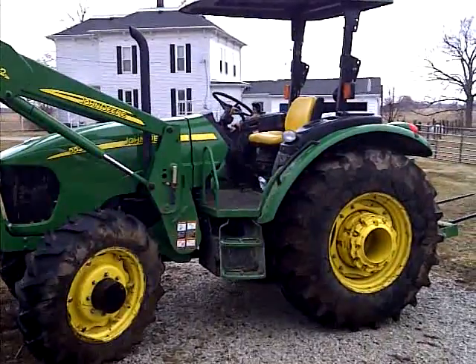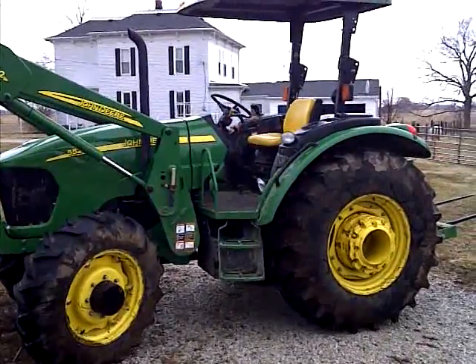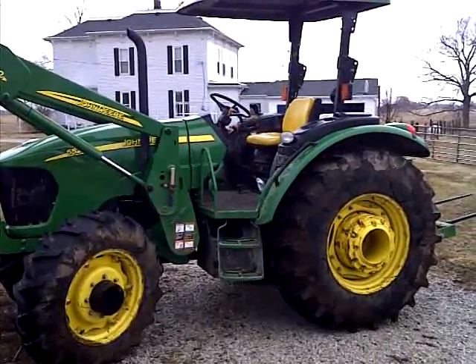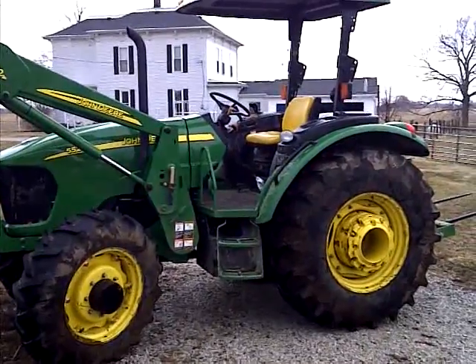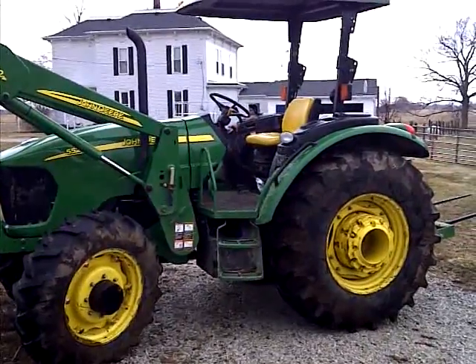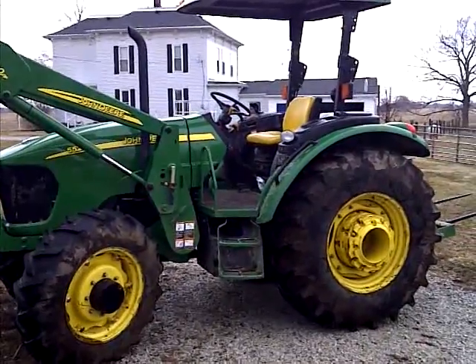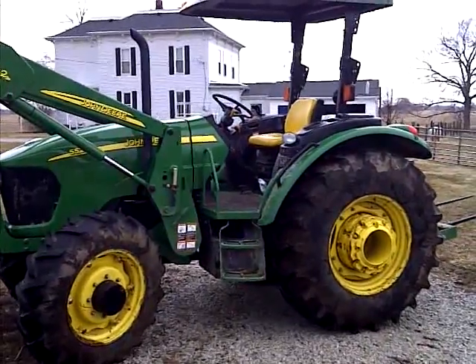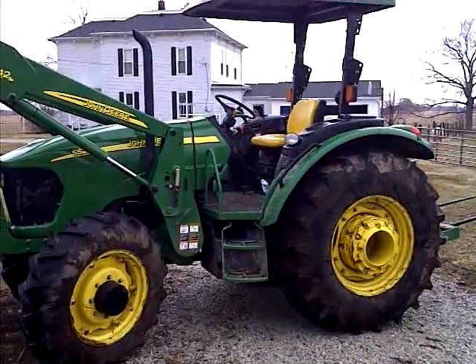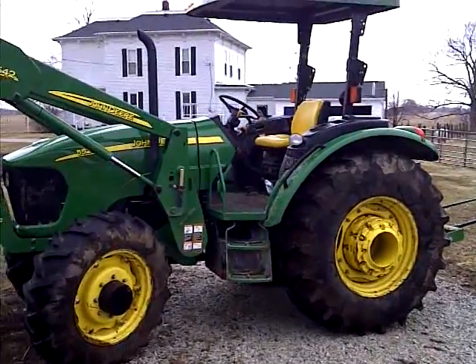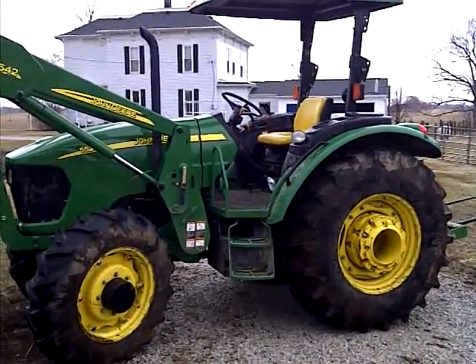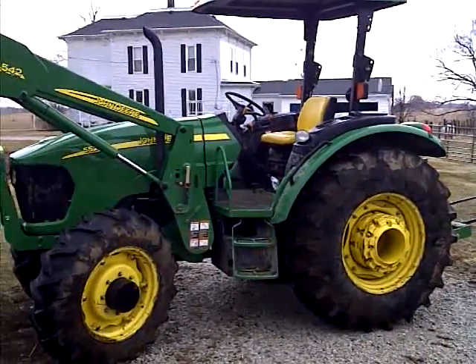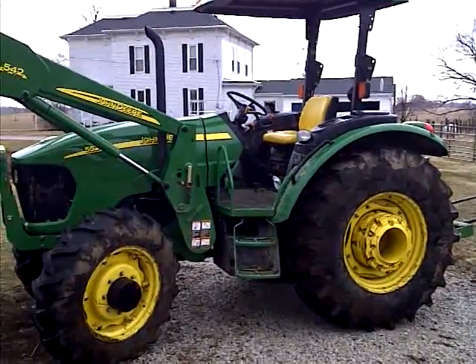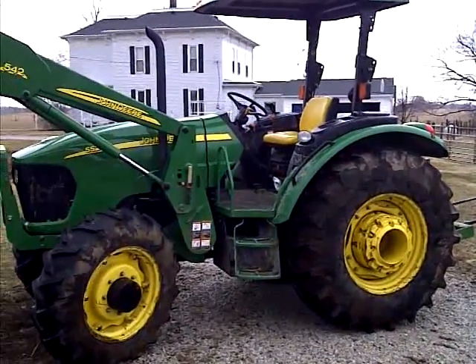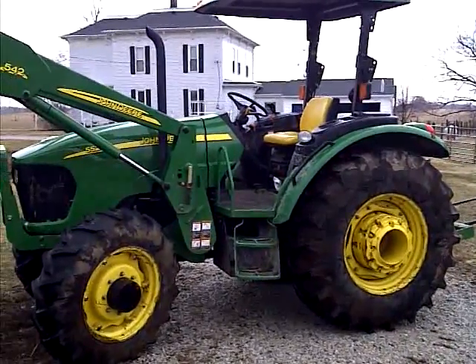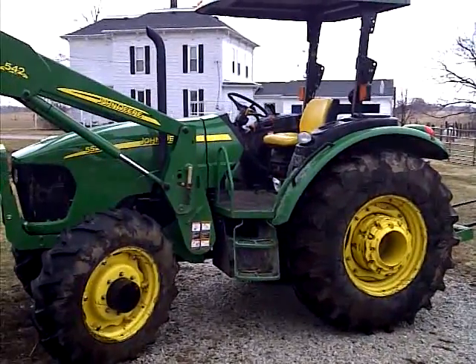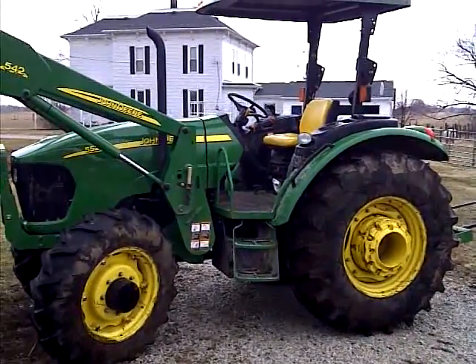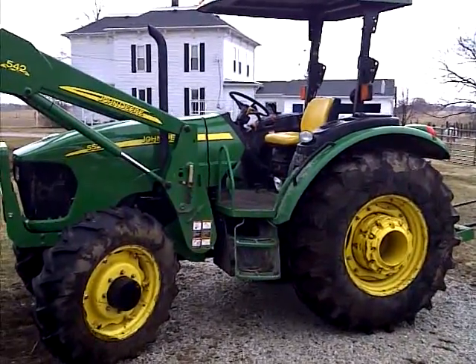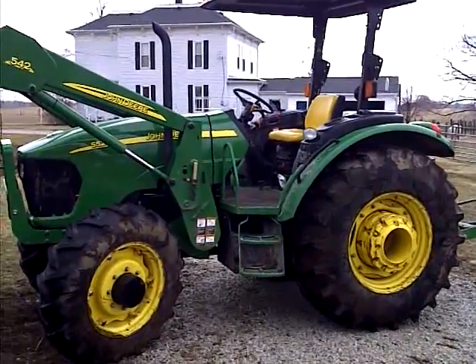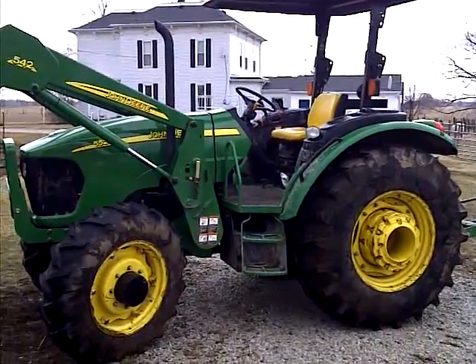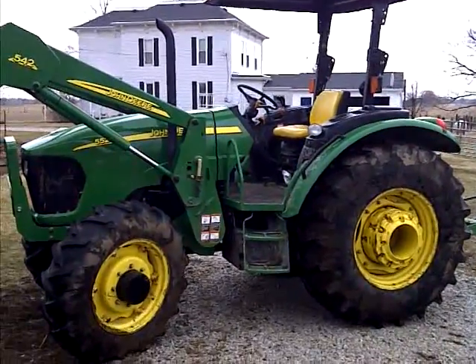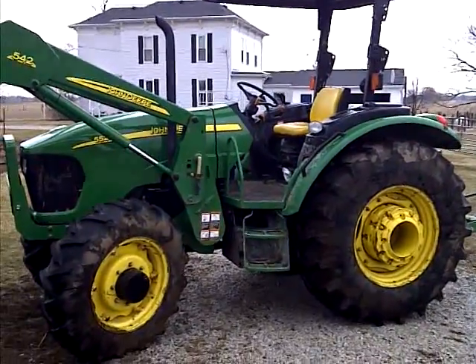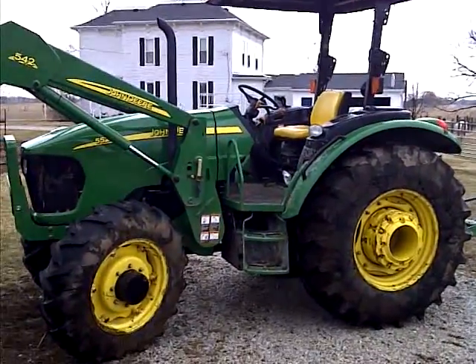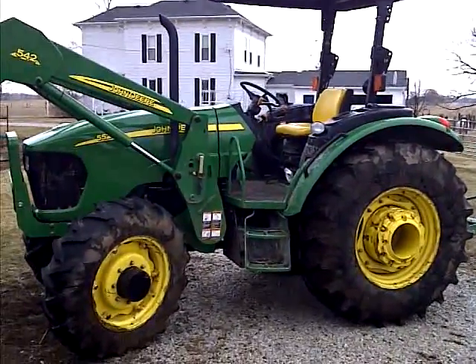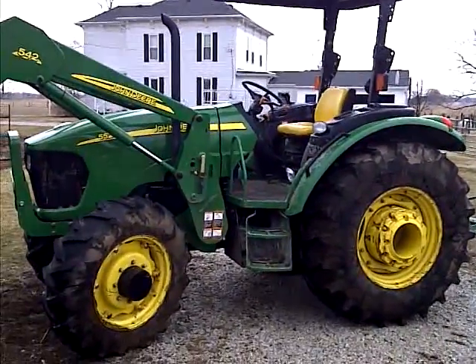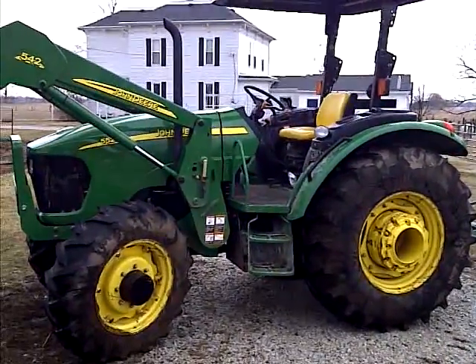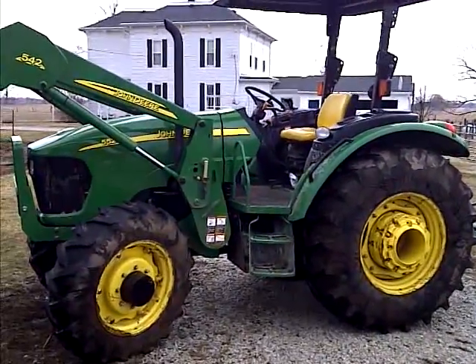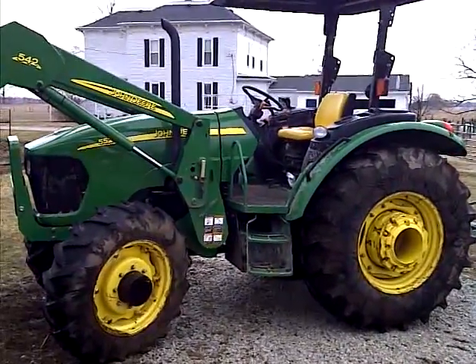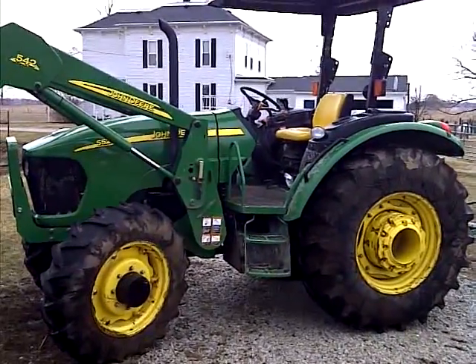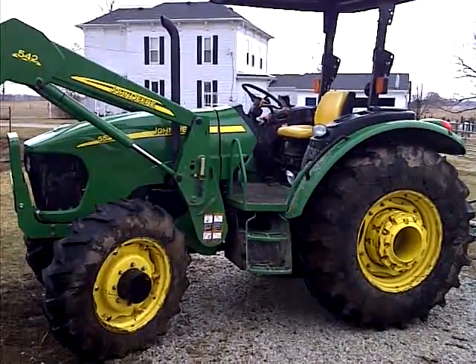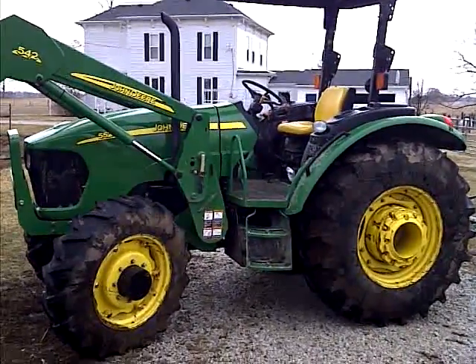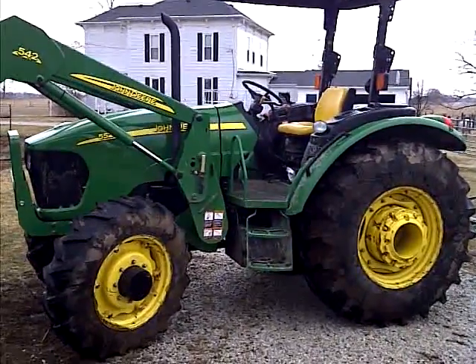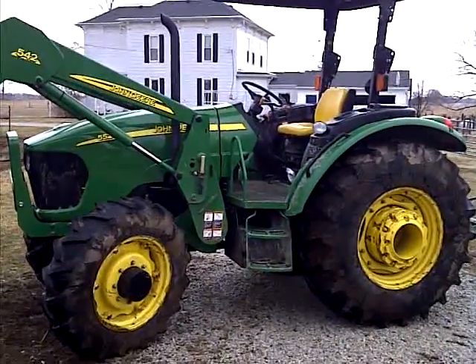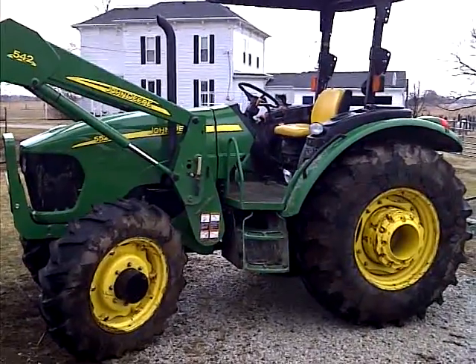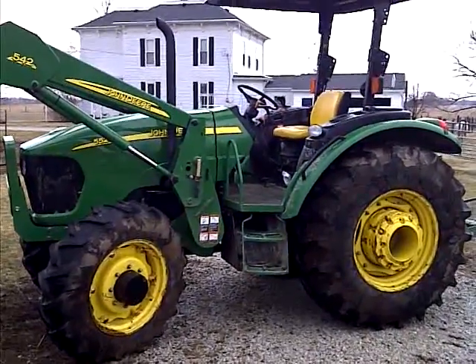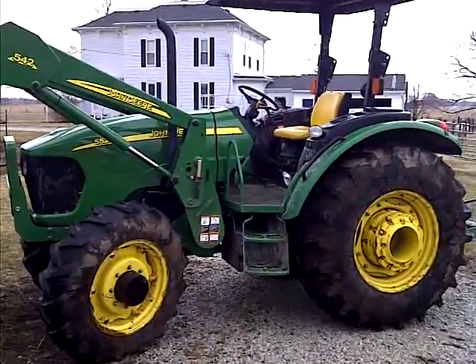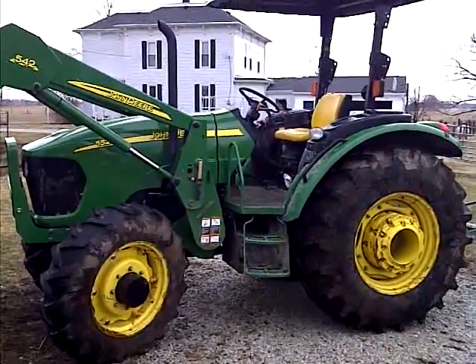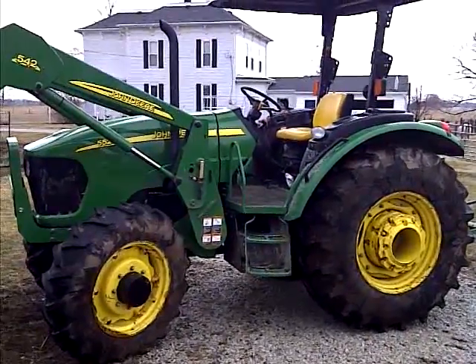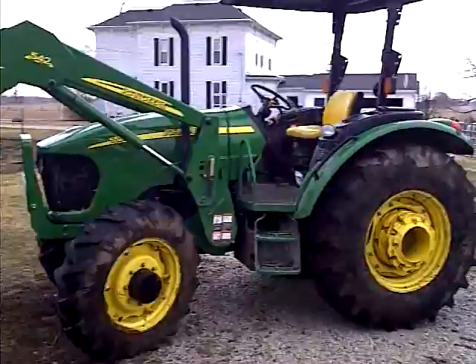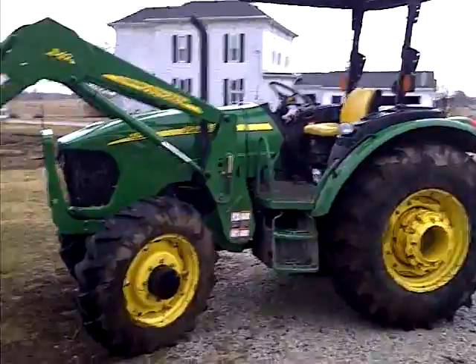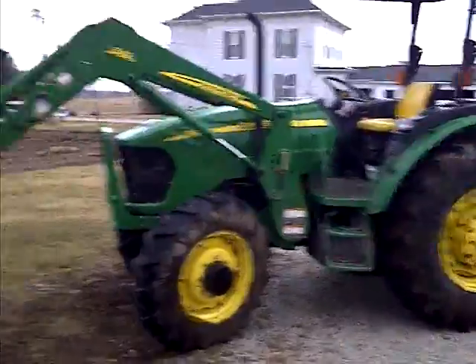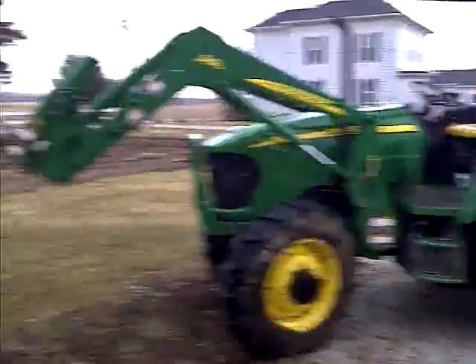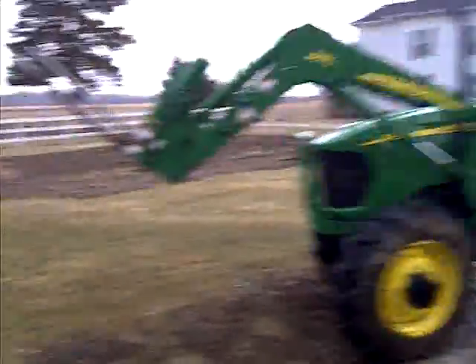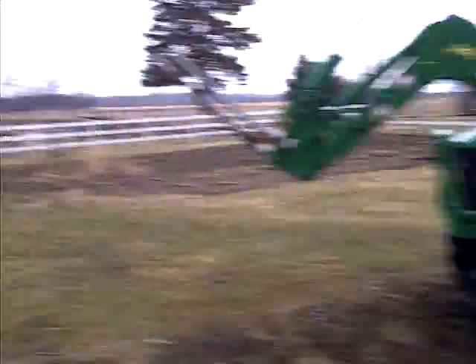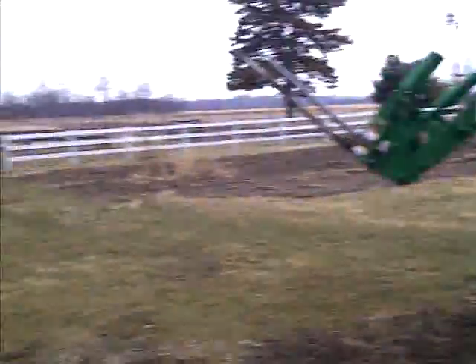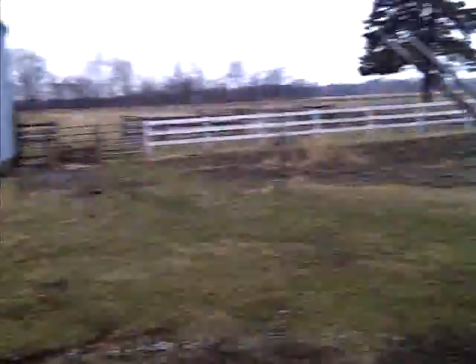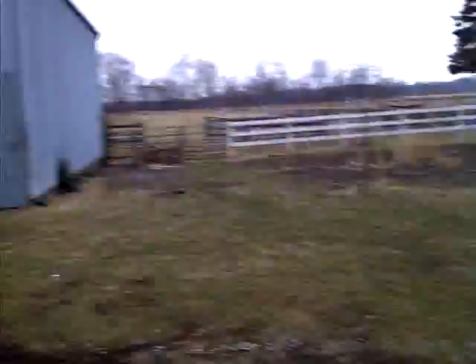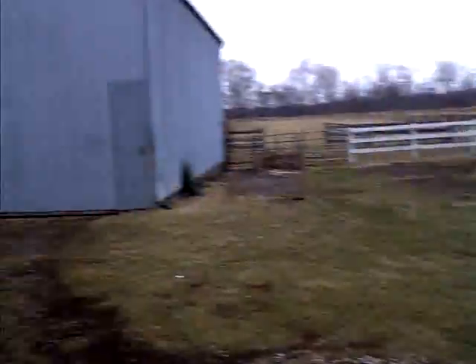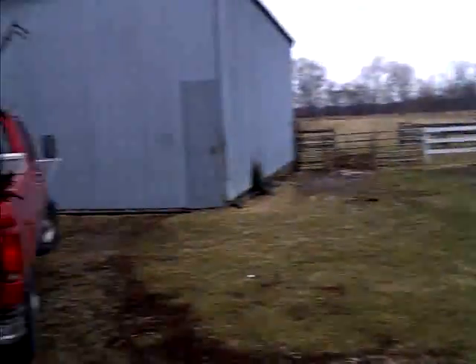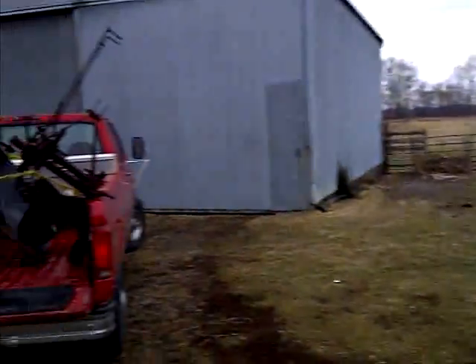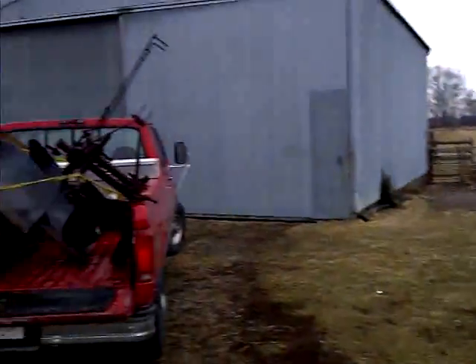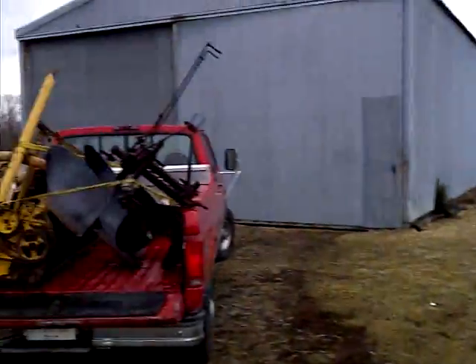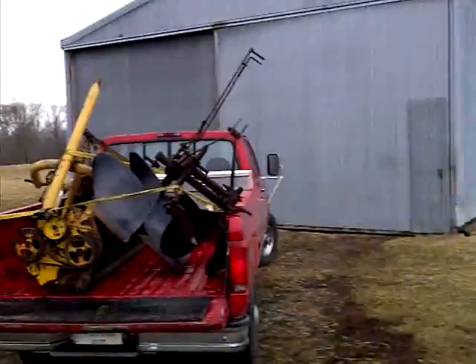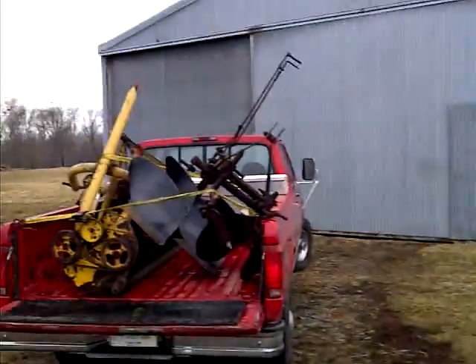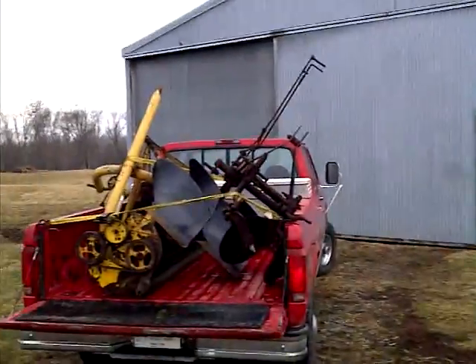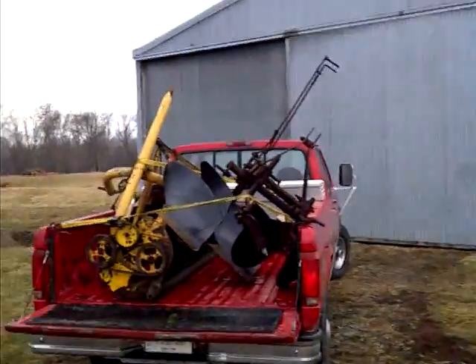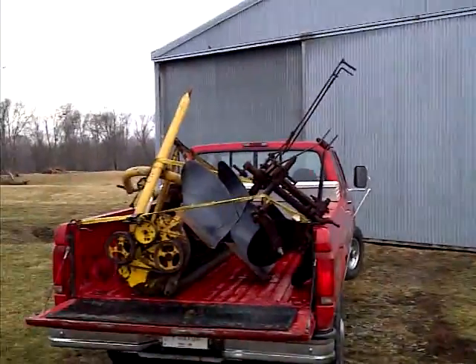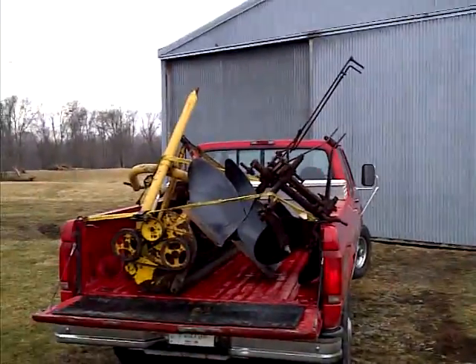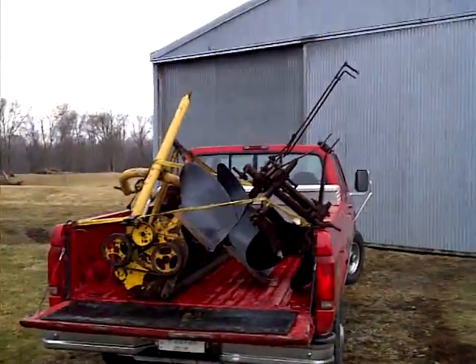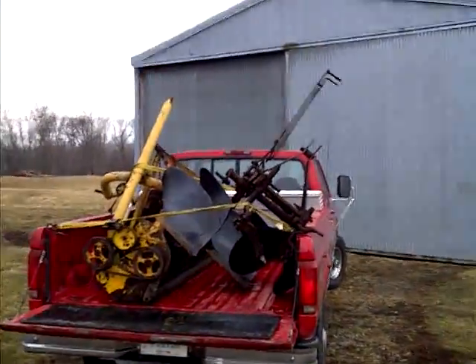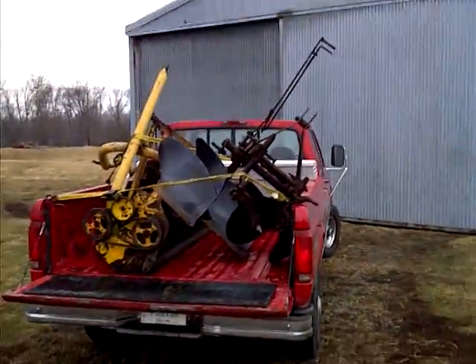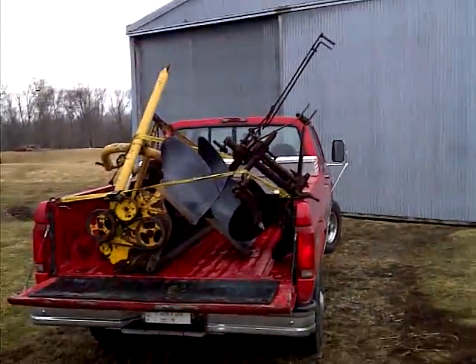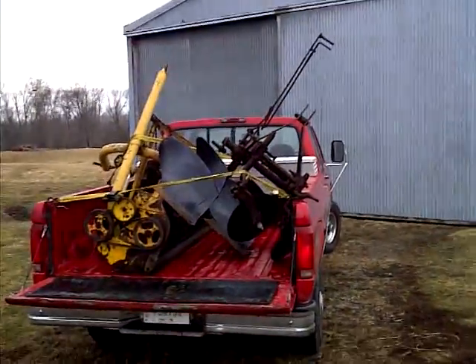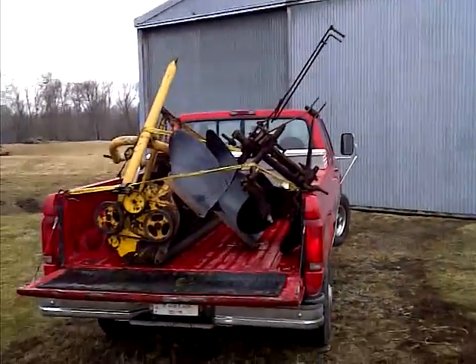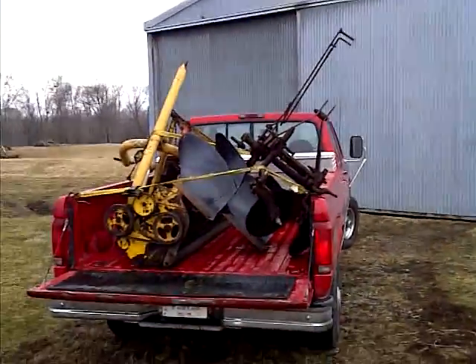He was nice enough to let me borrow this, so I'm going to go ahead and get this unloaded here and get it back to him.